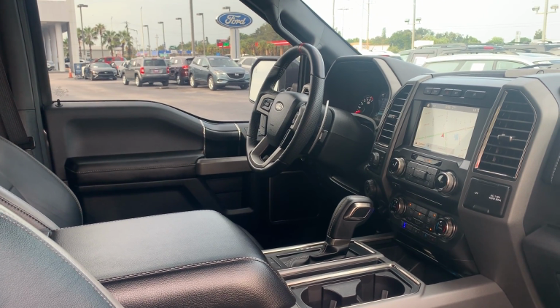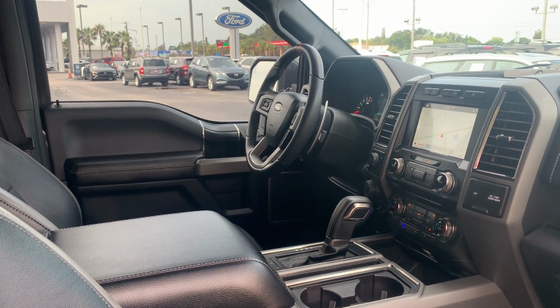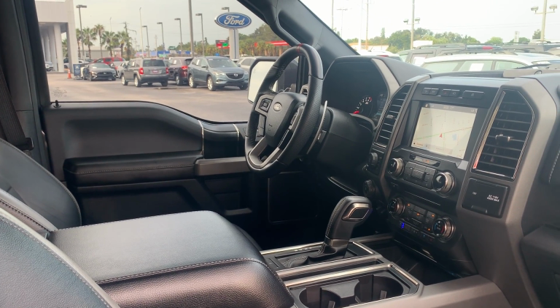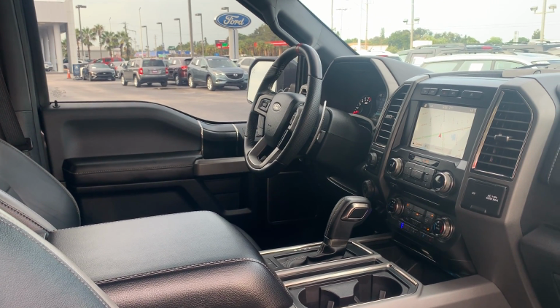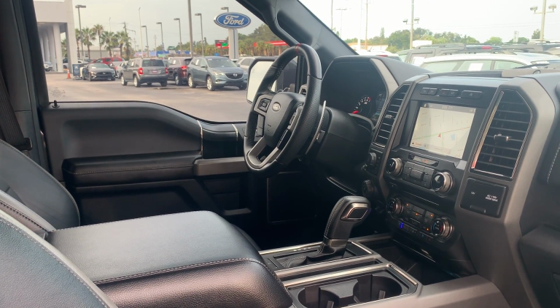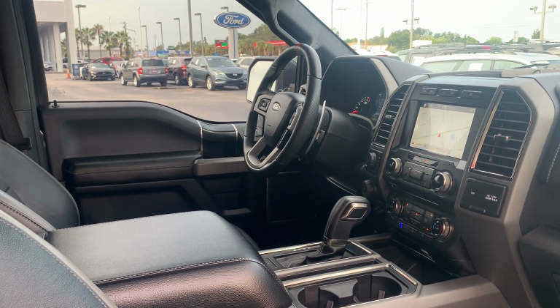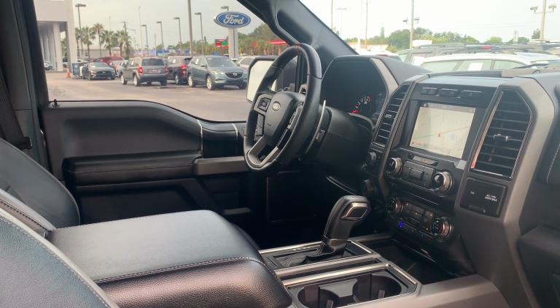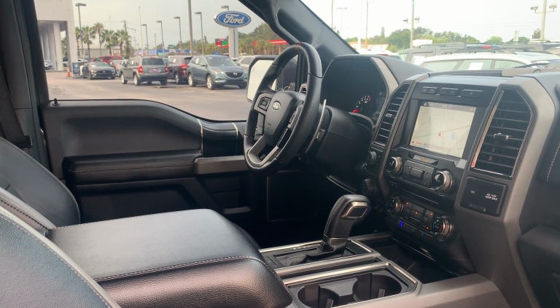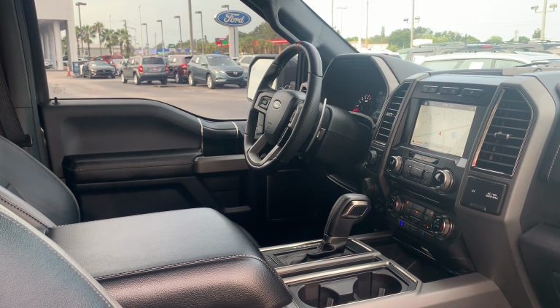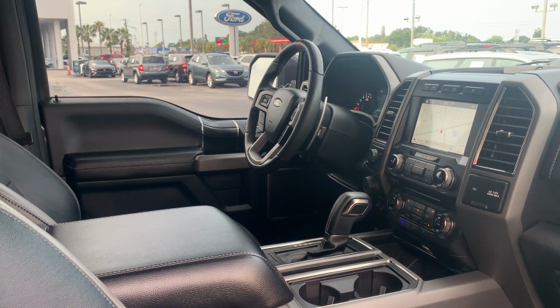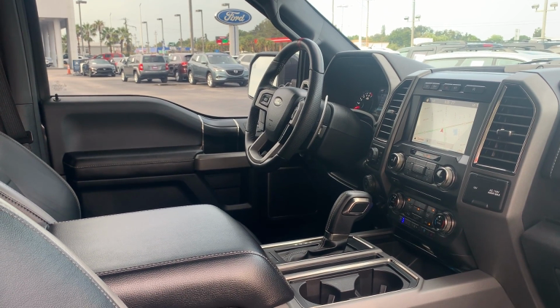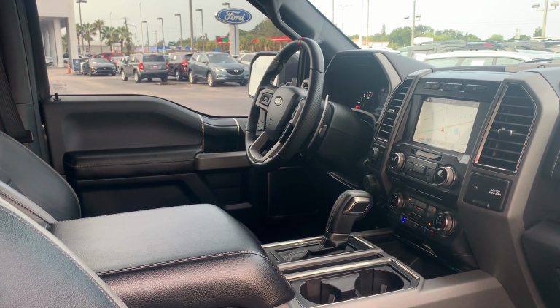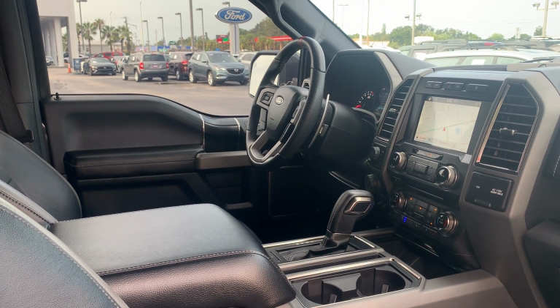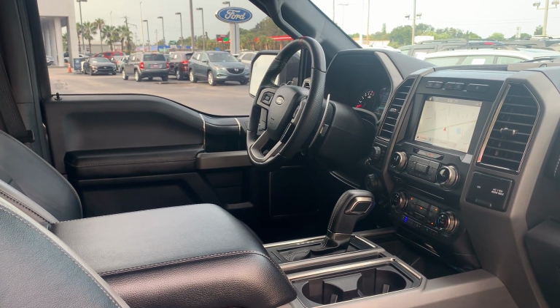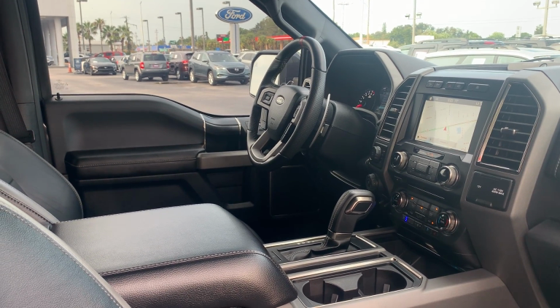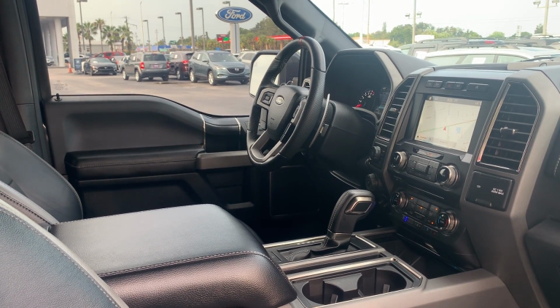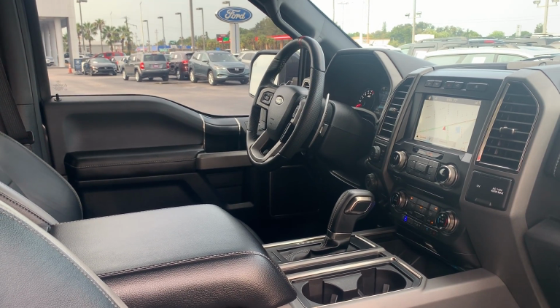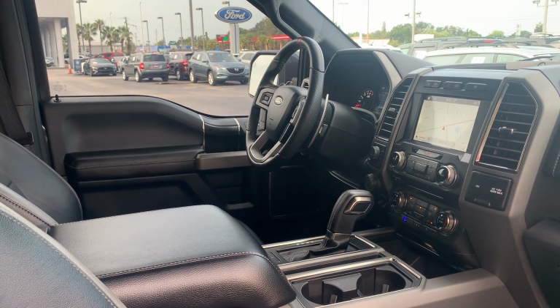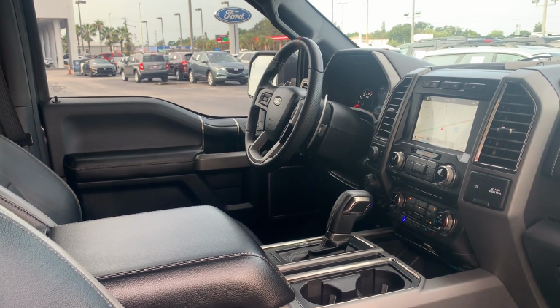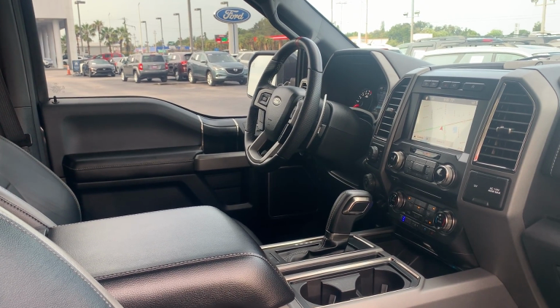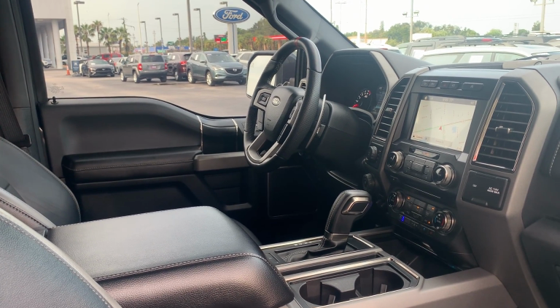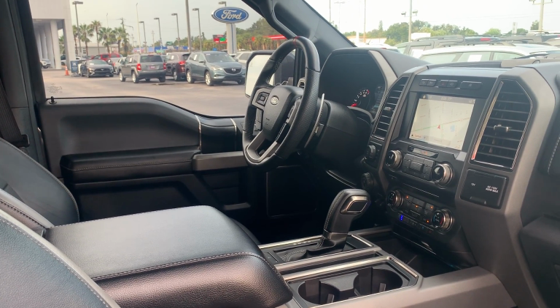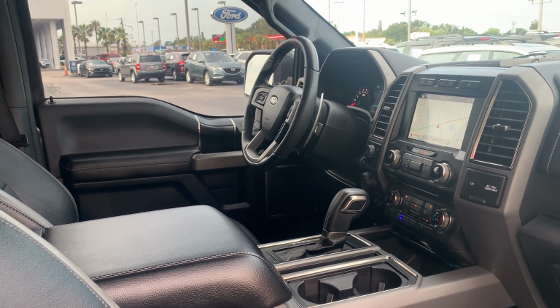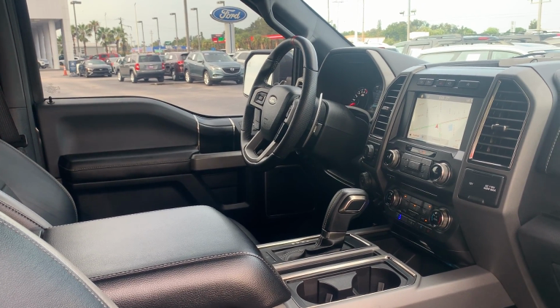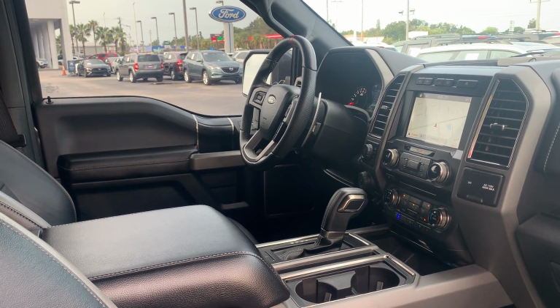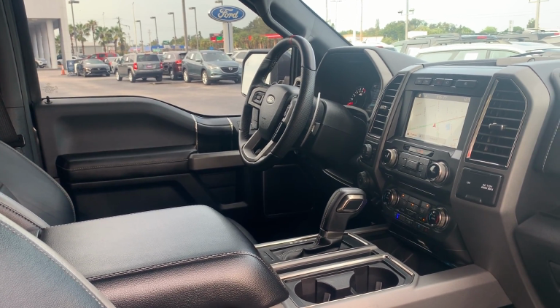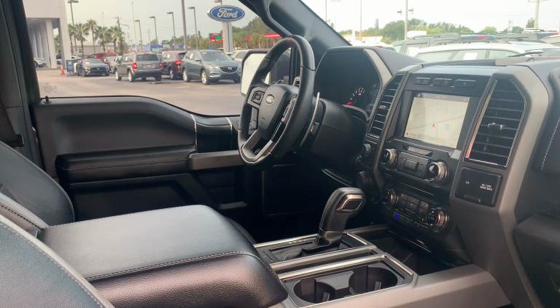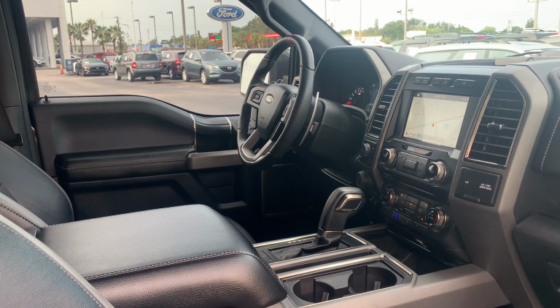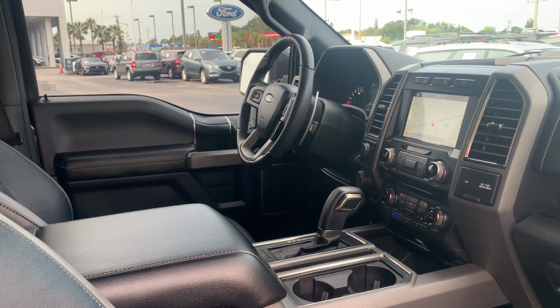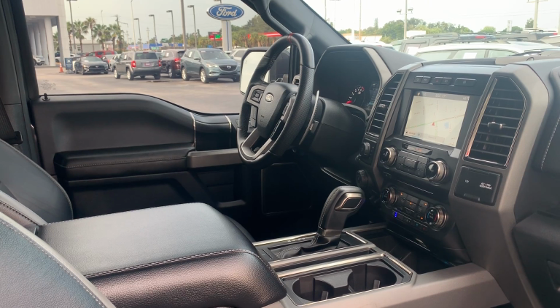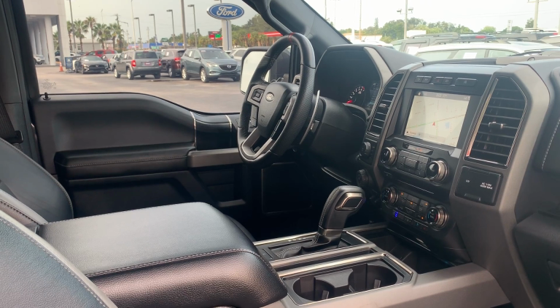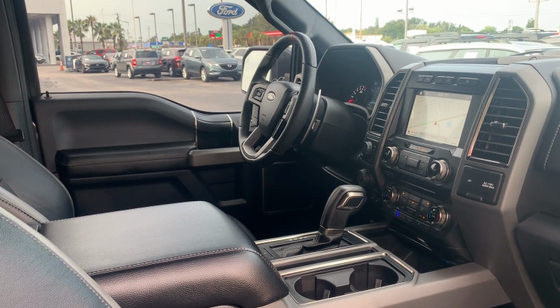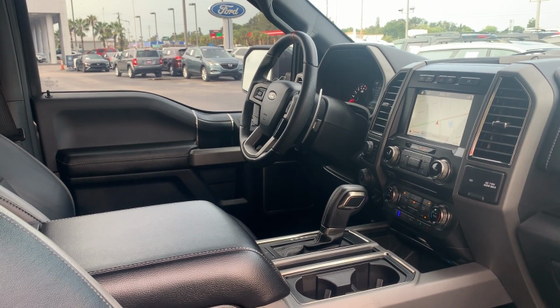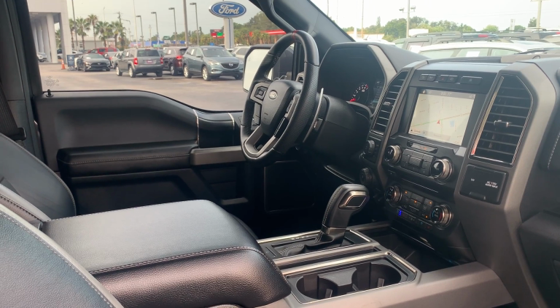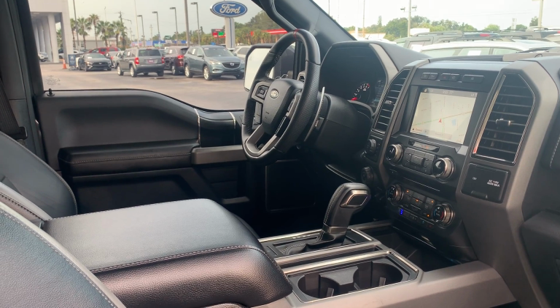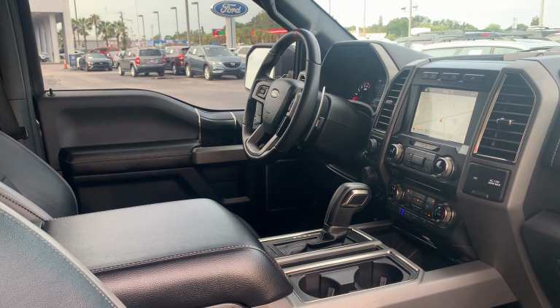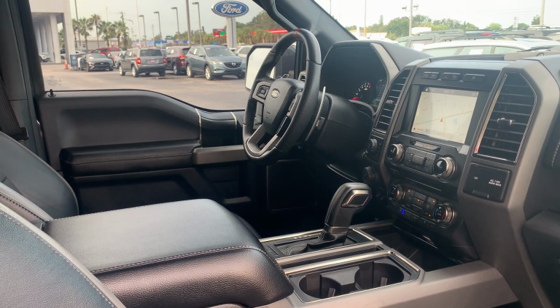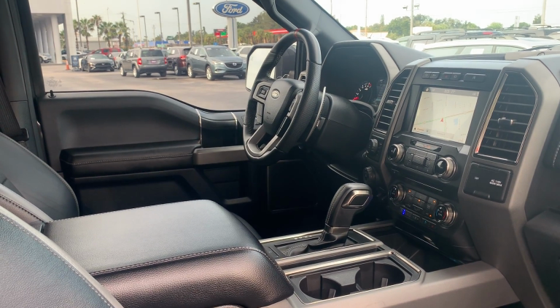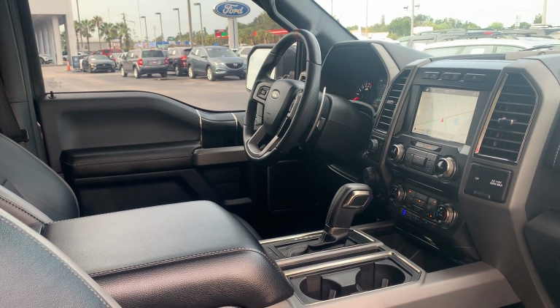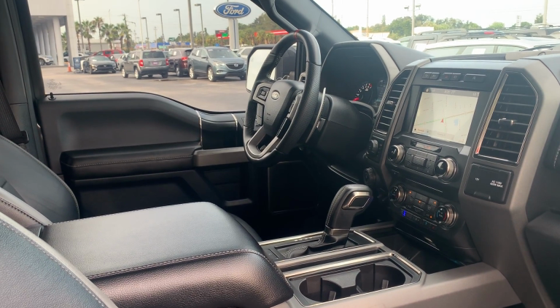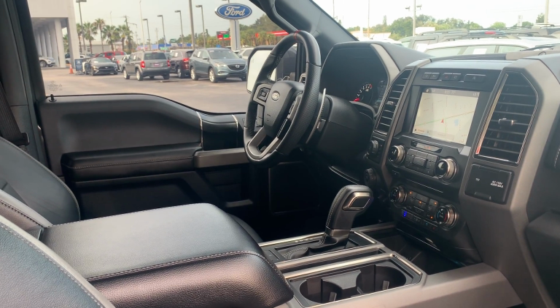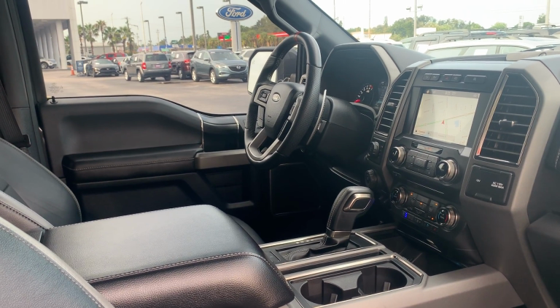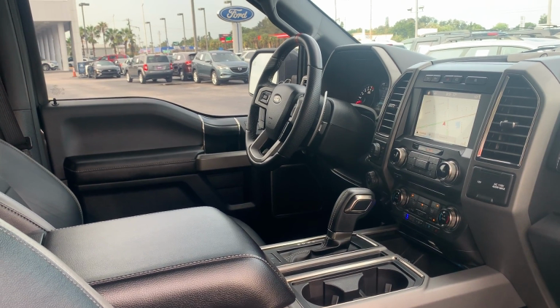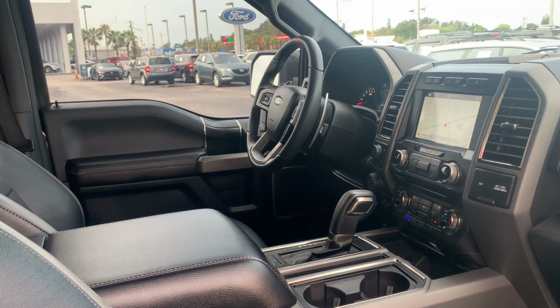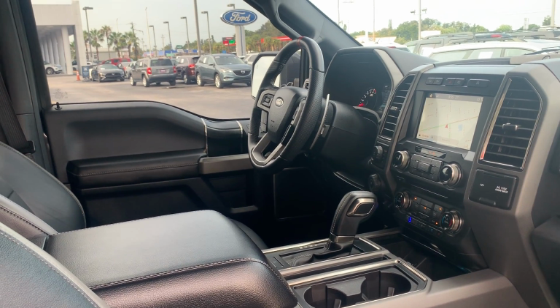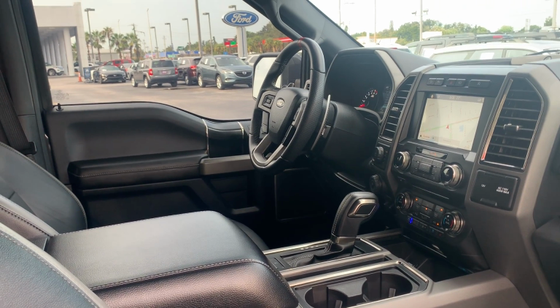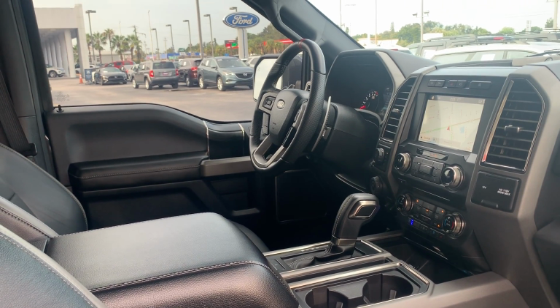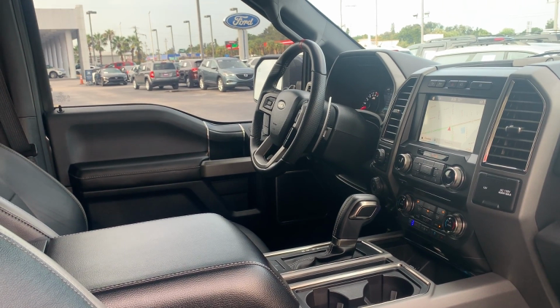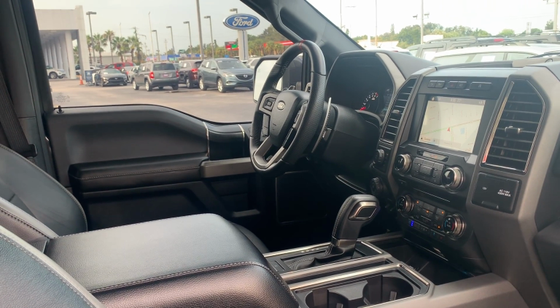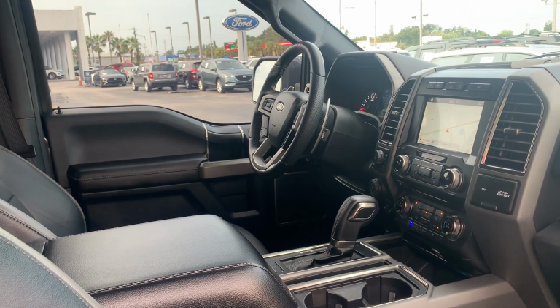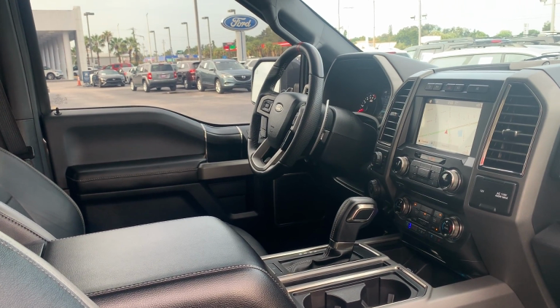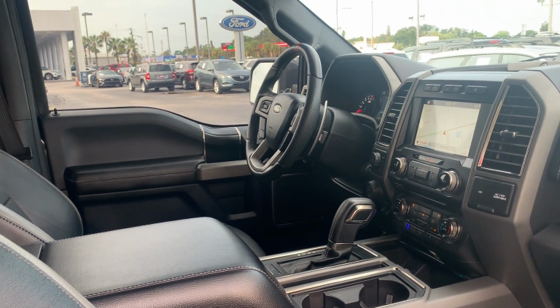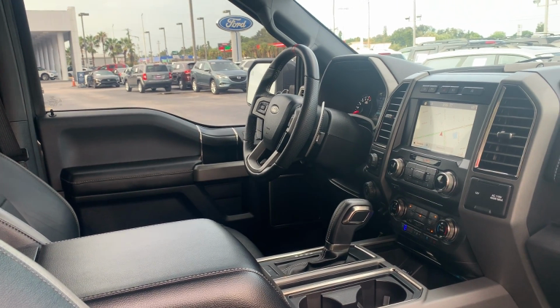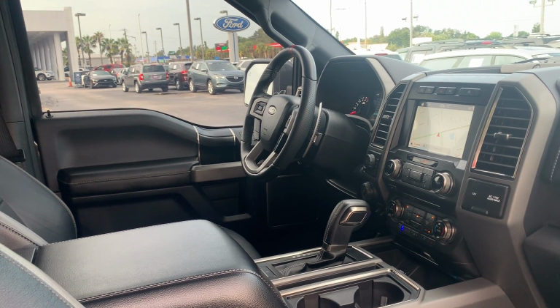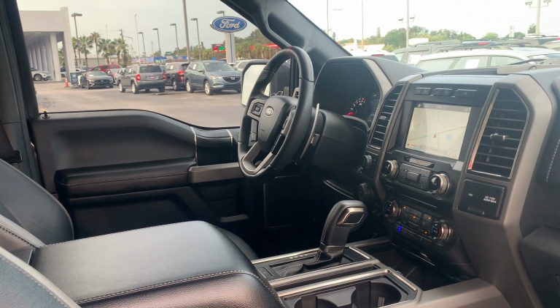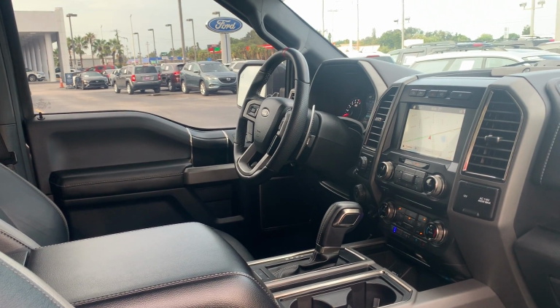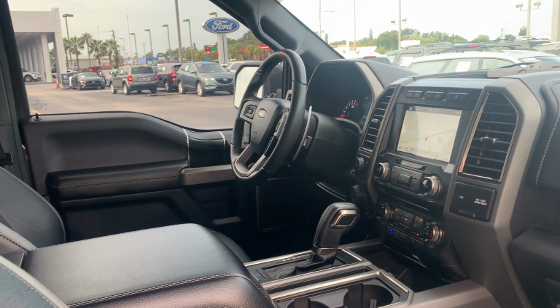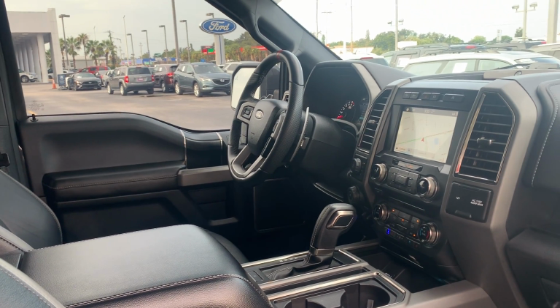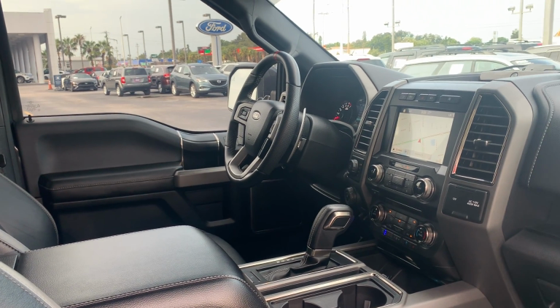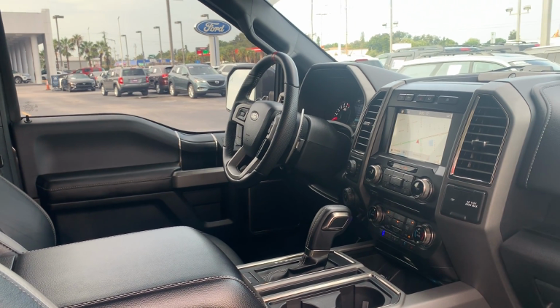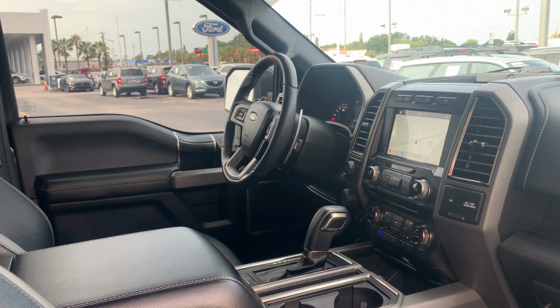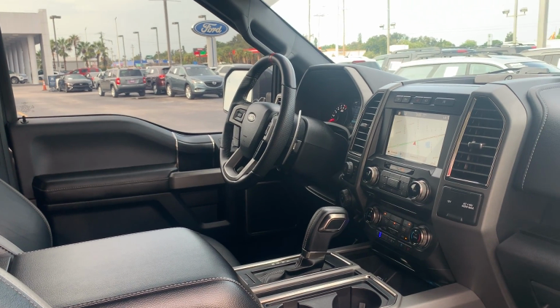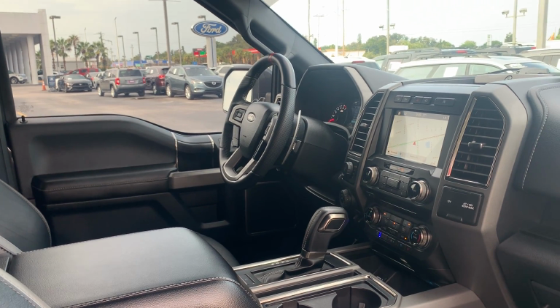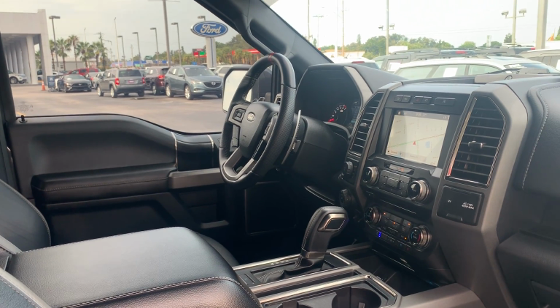CD player, trailer brake controls, remote start, push button start, home link for your garage door, and upfitter switches.